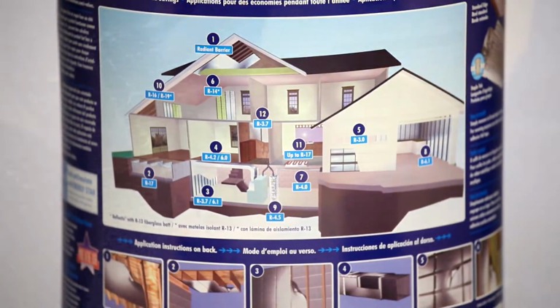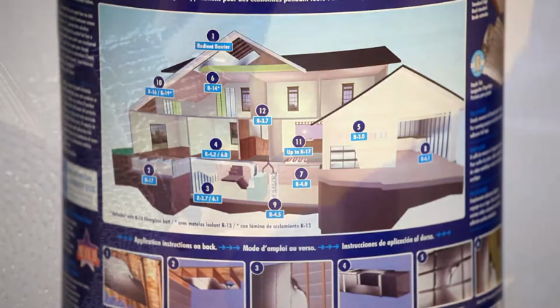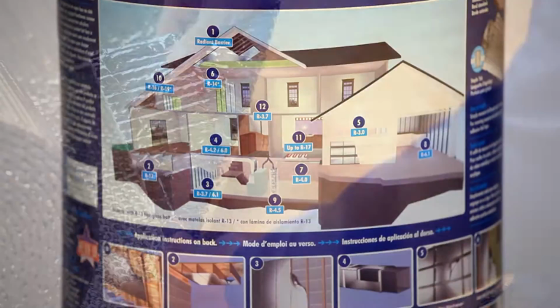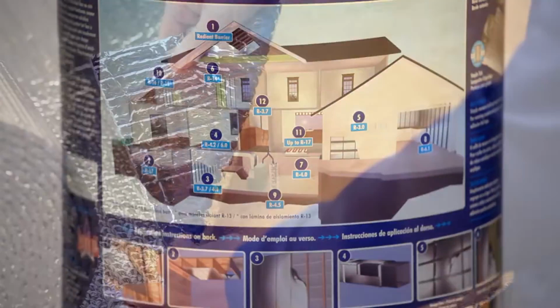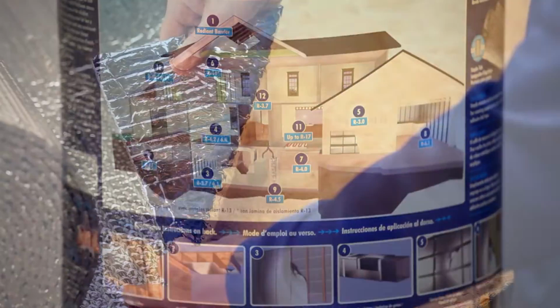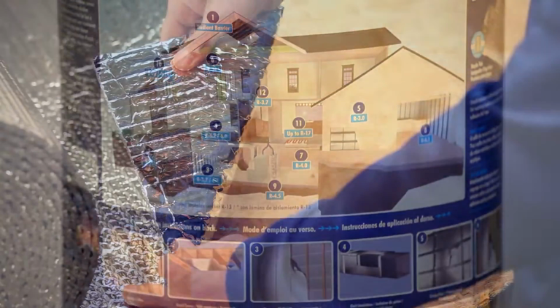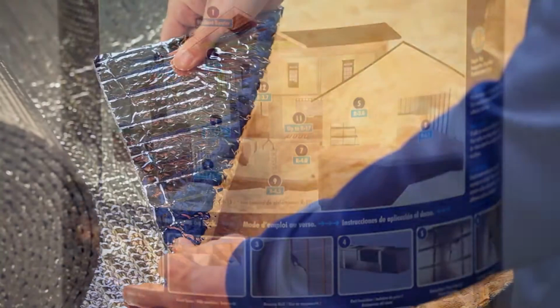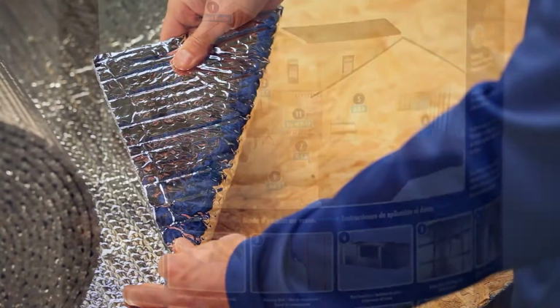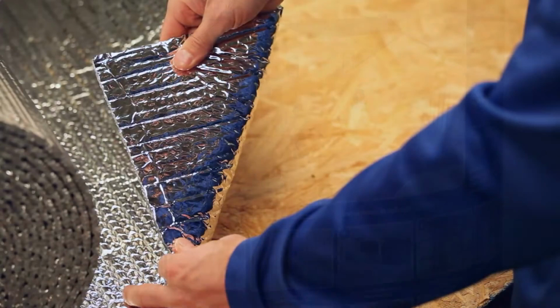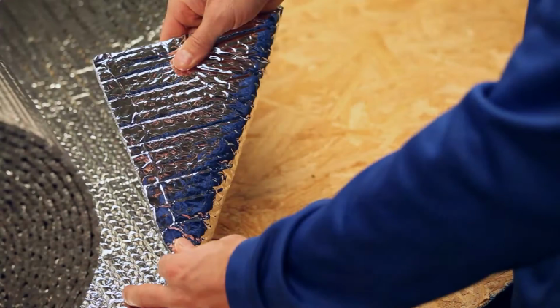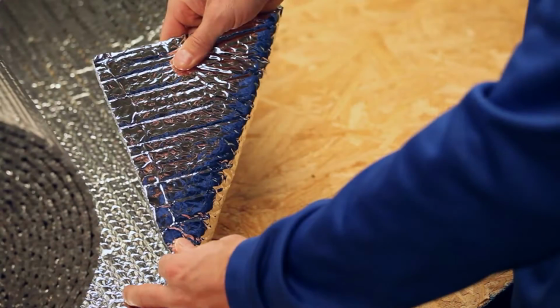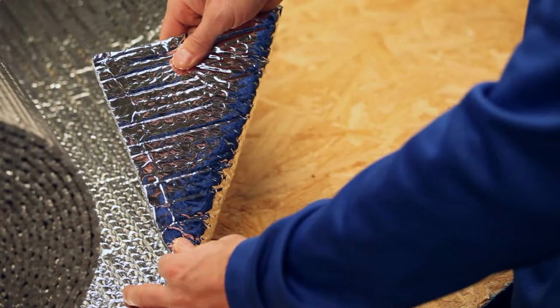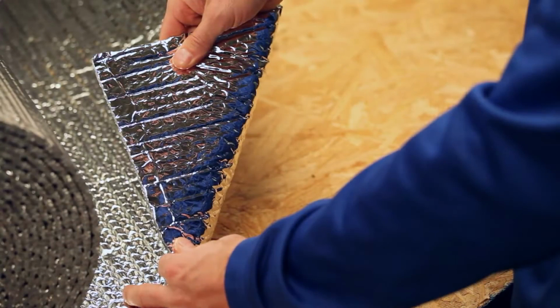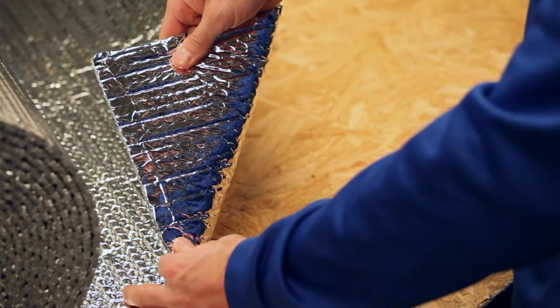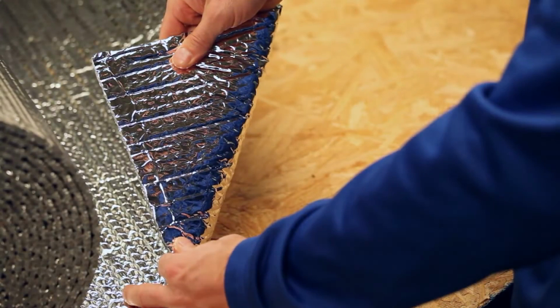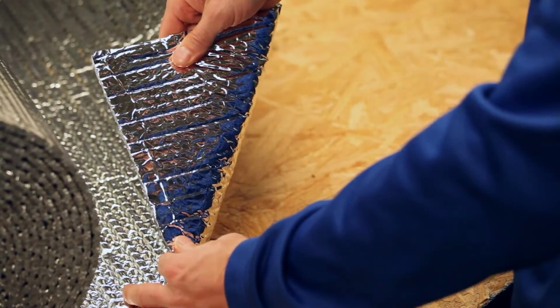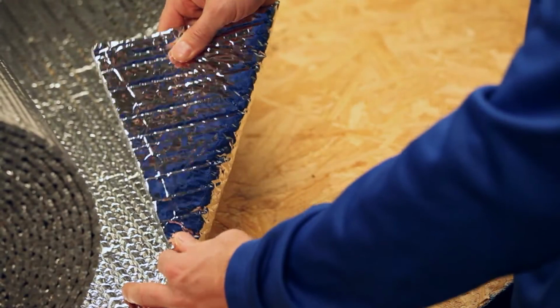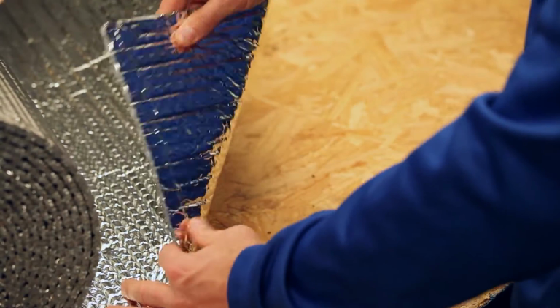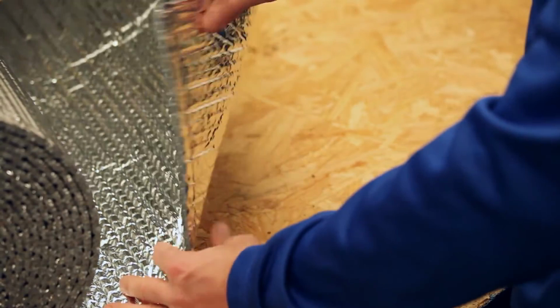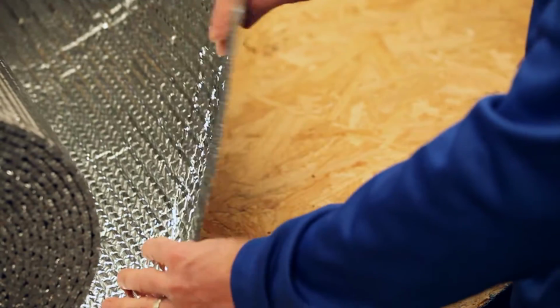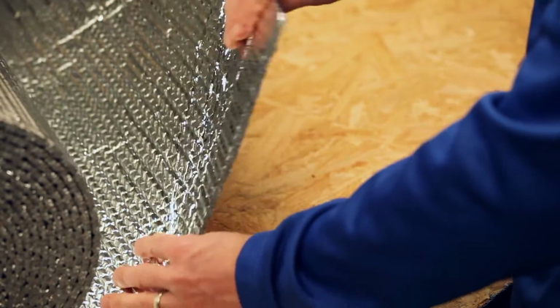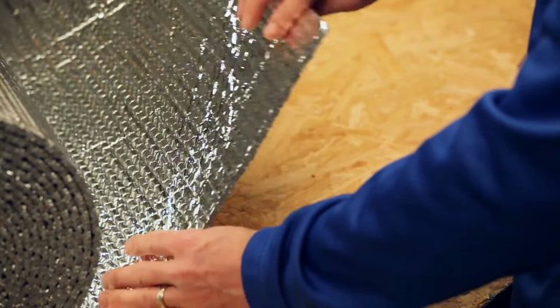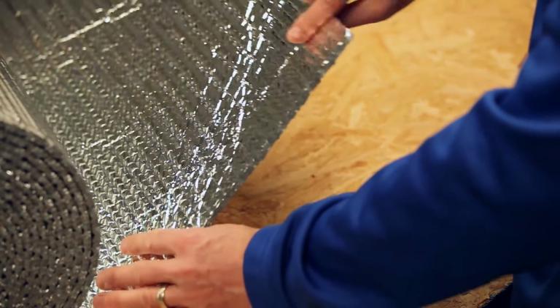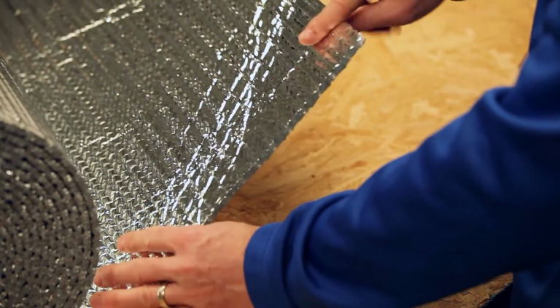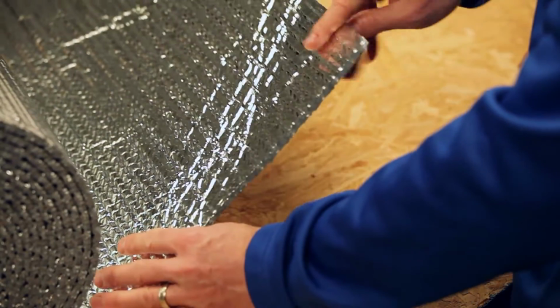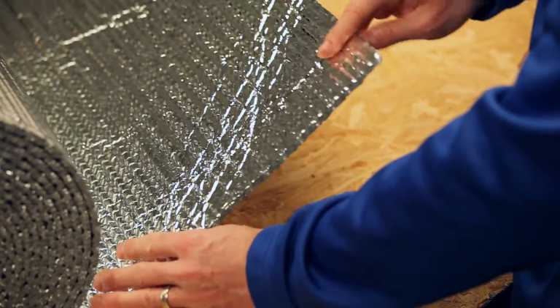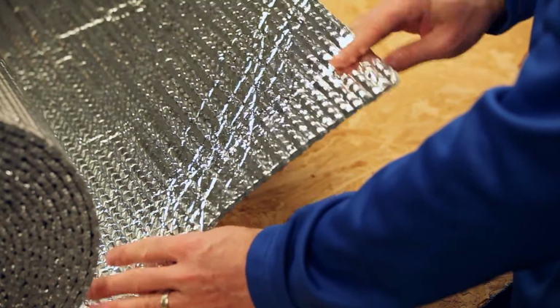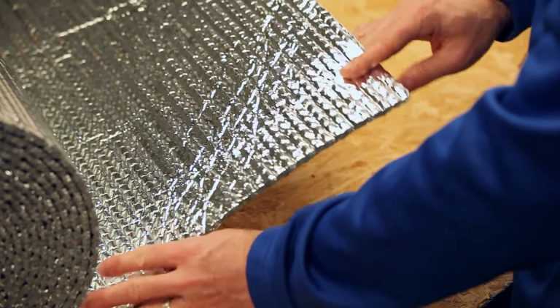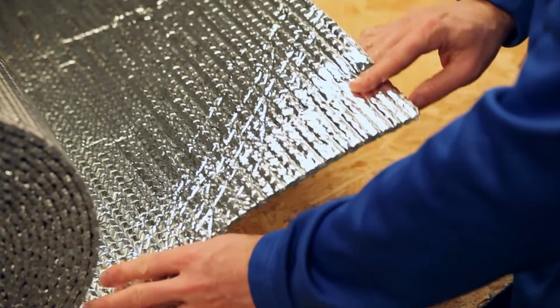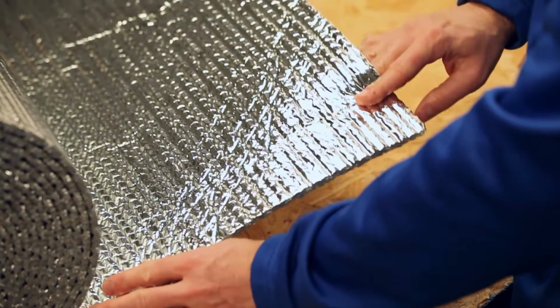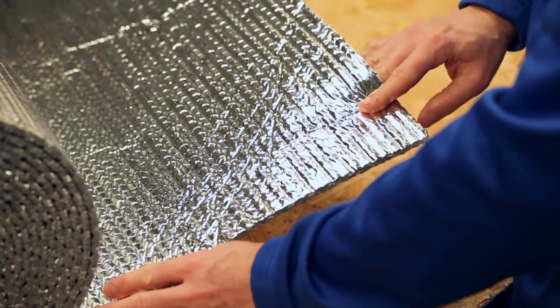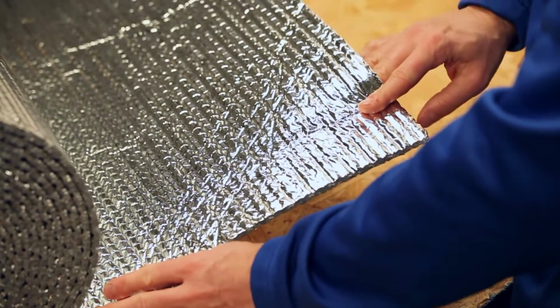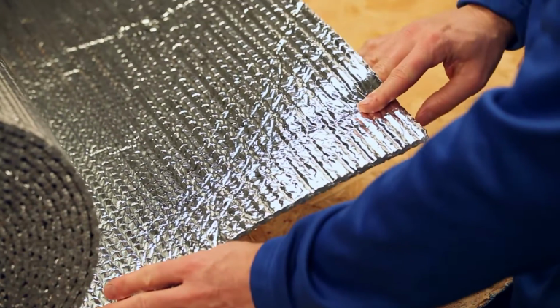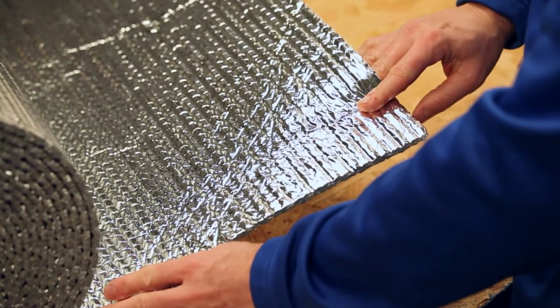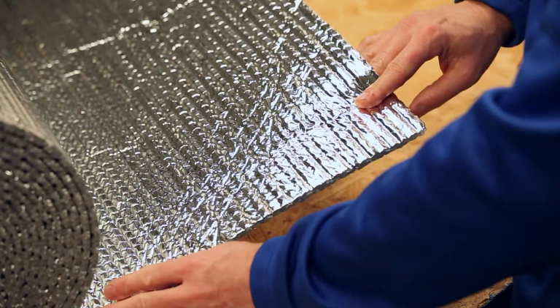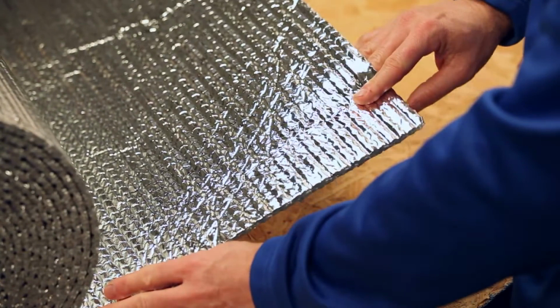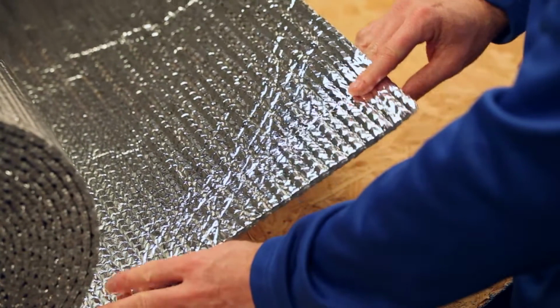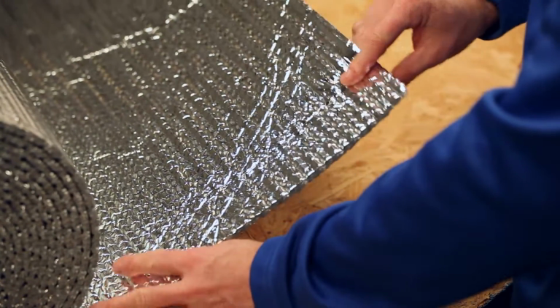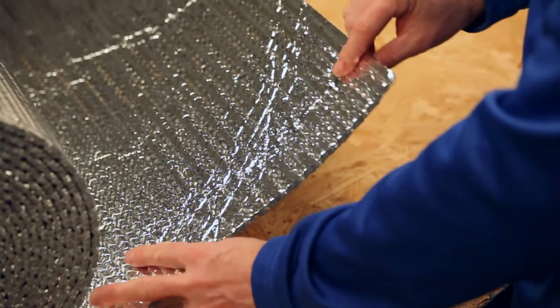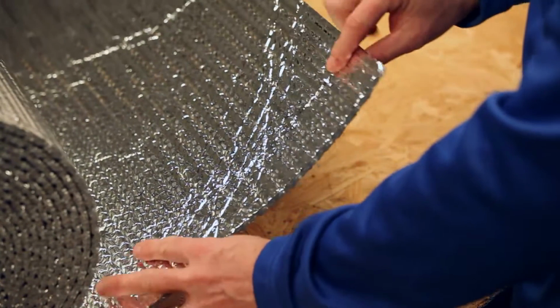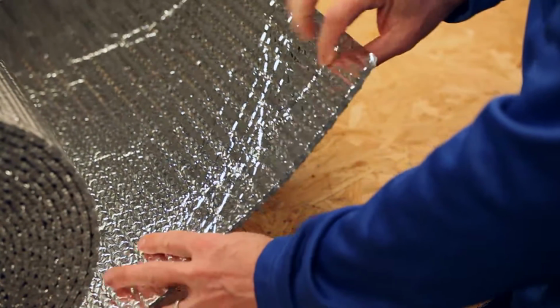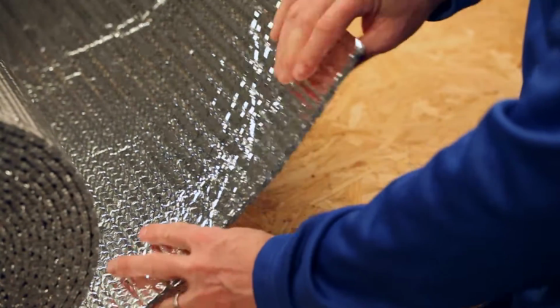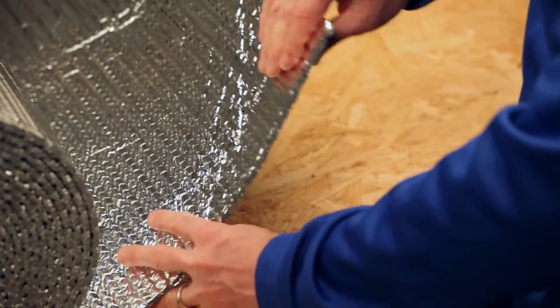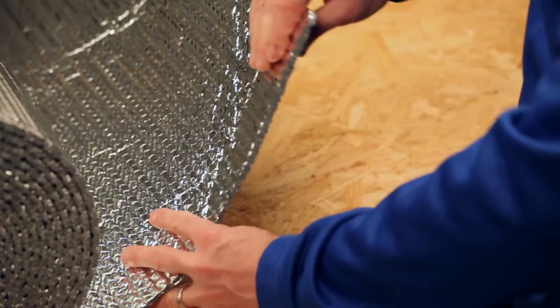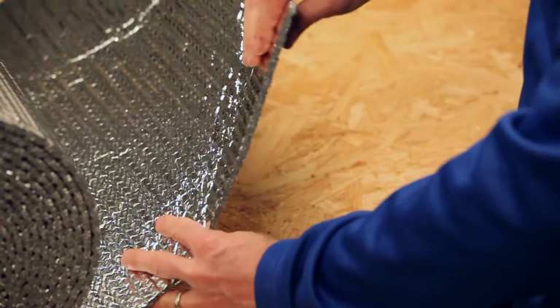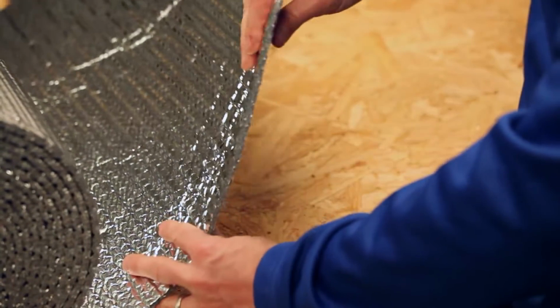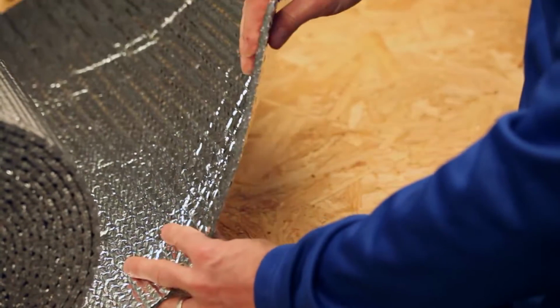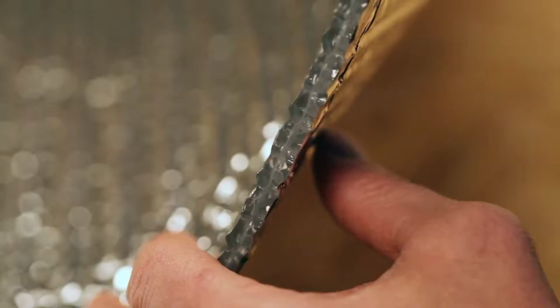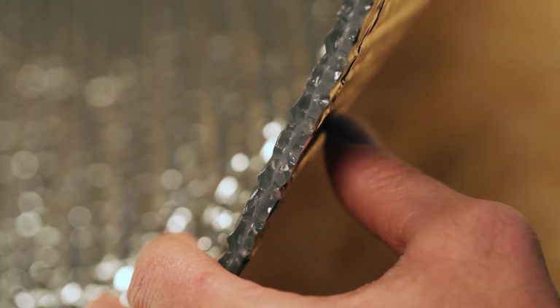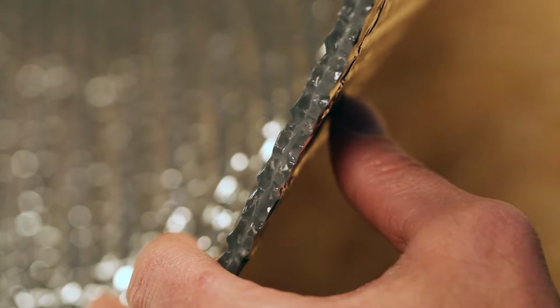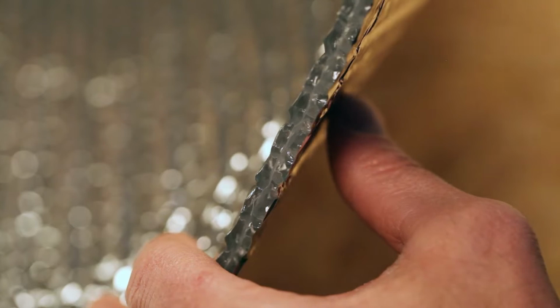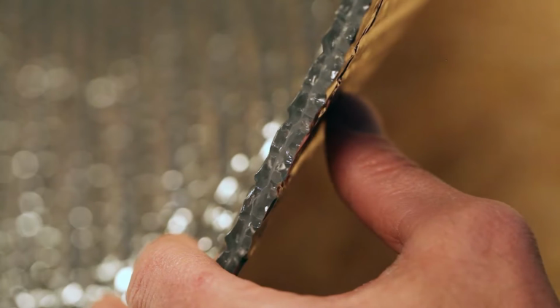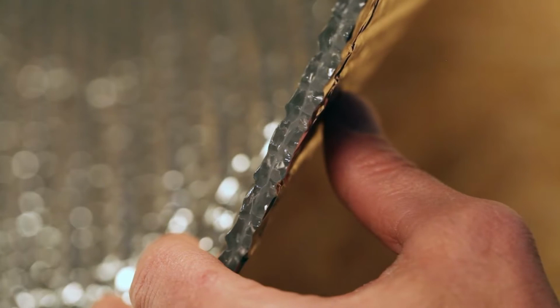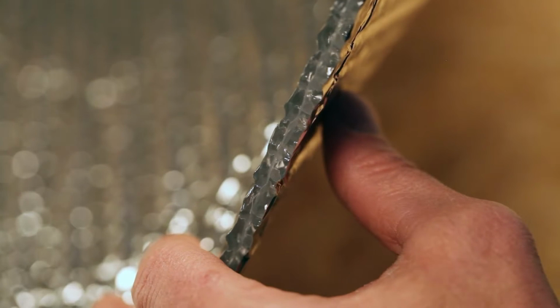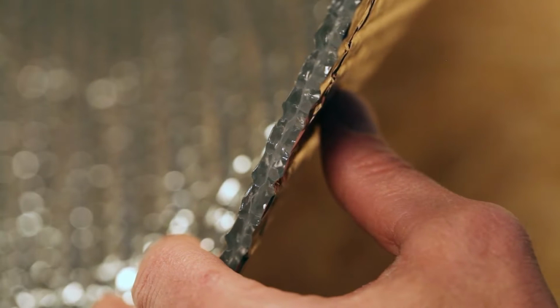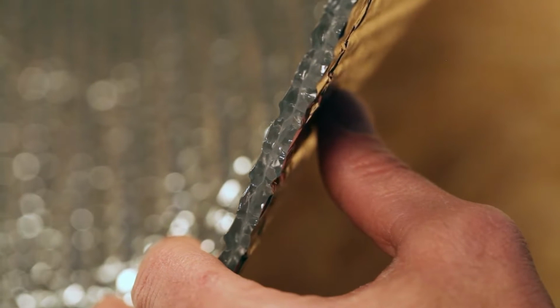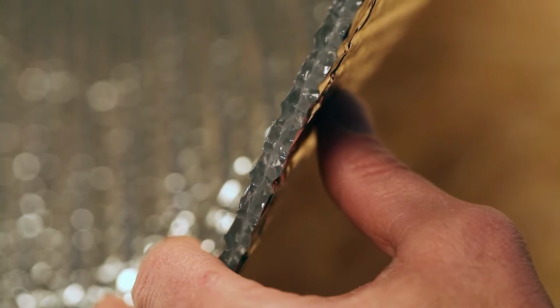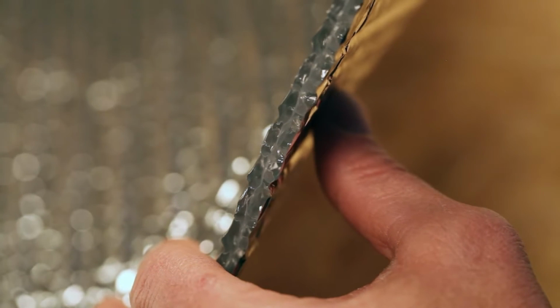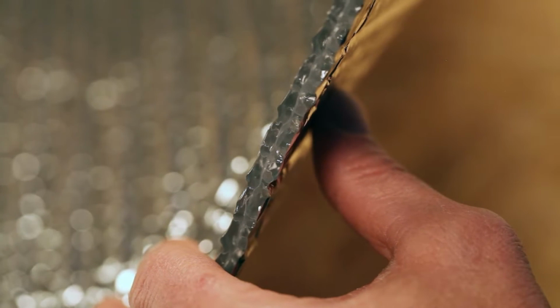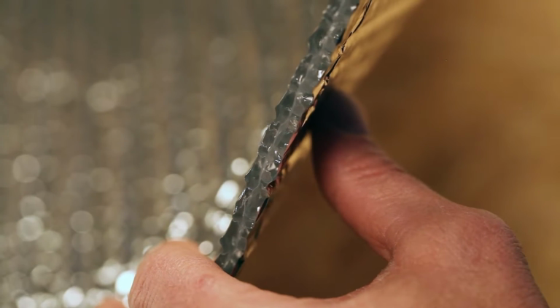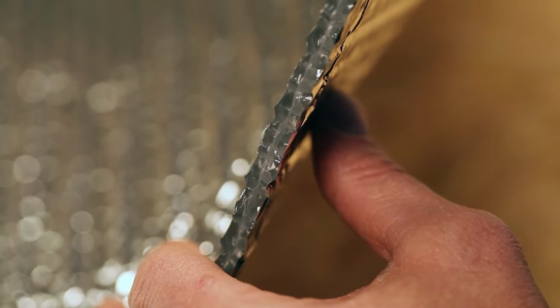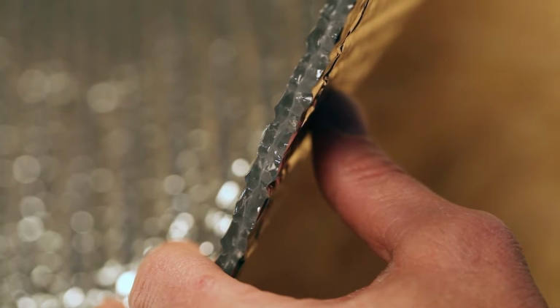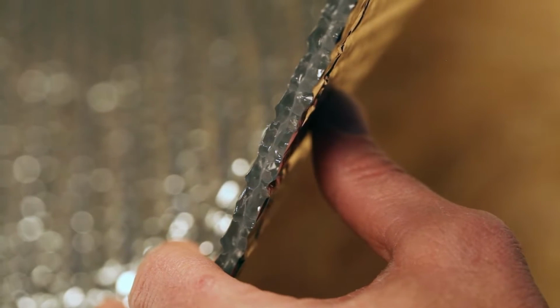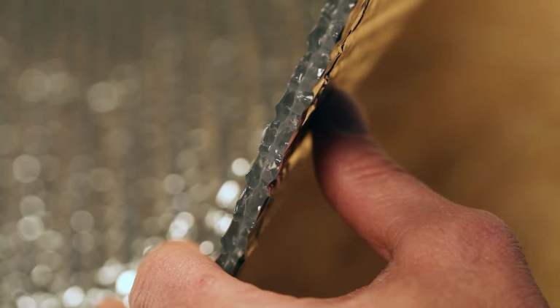The featured product is a double-sided 94% plus reflective film enclosing two layers of heavy gauge polyethylene bubbles.